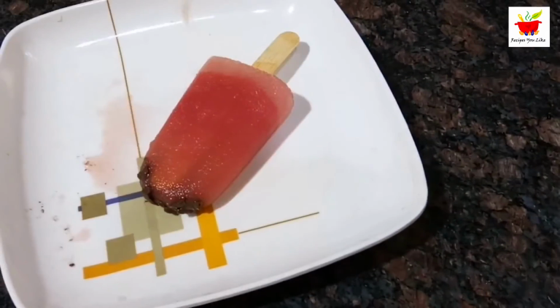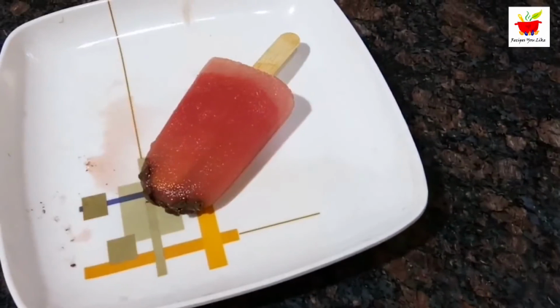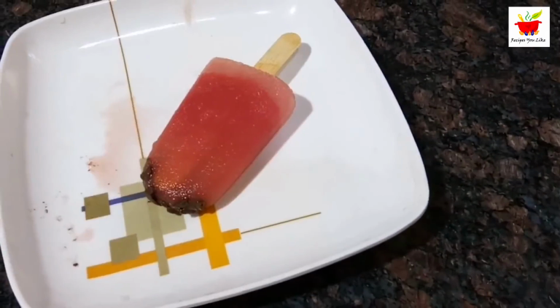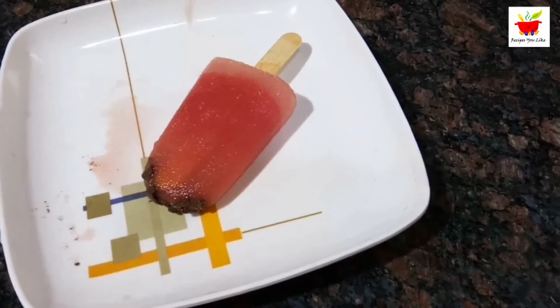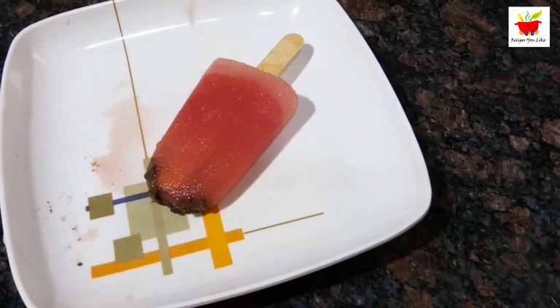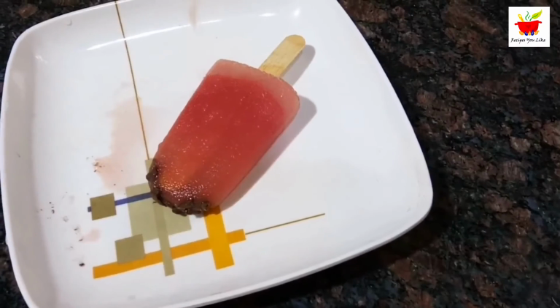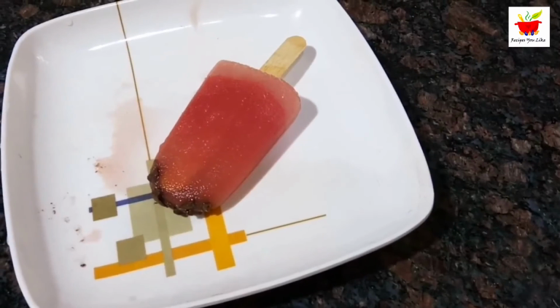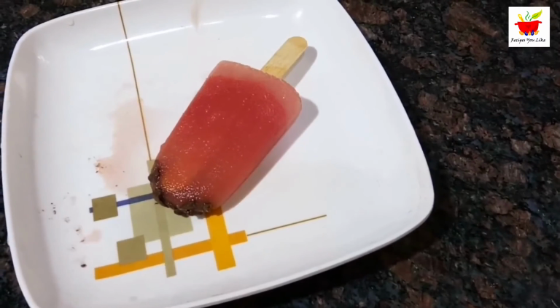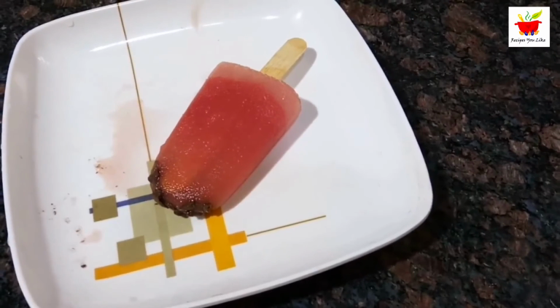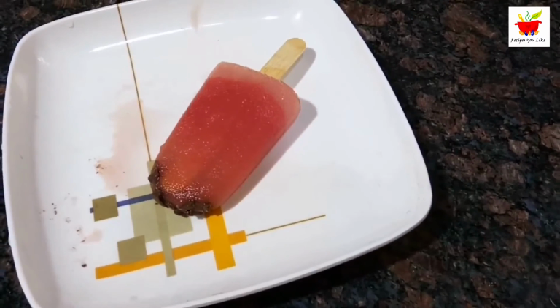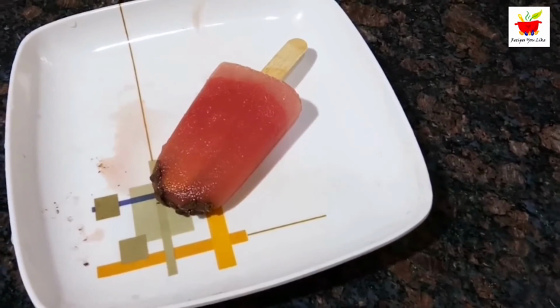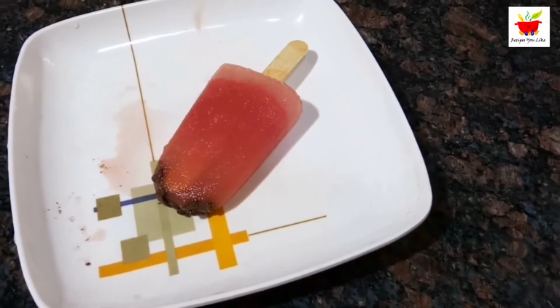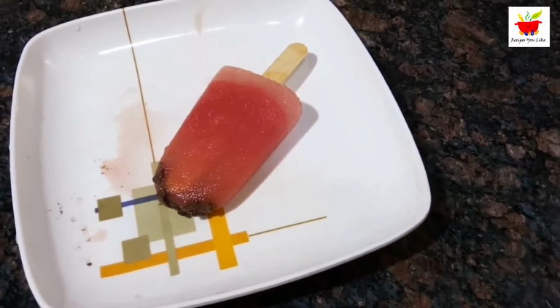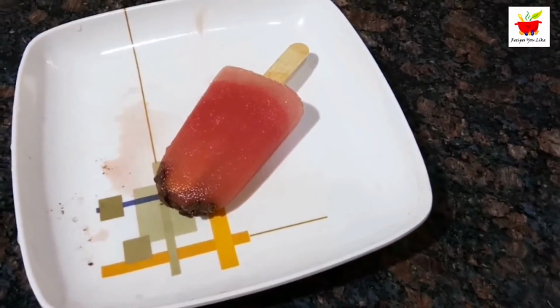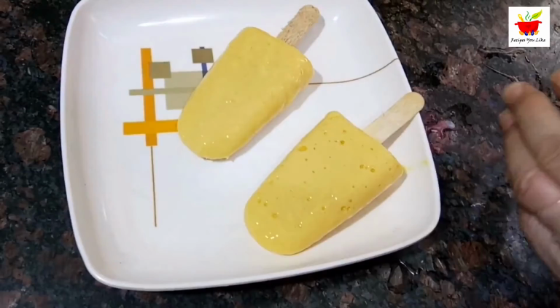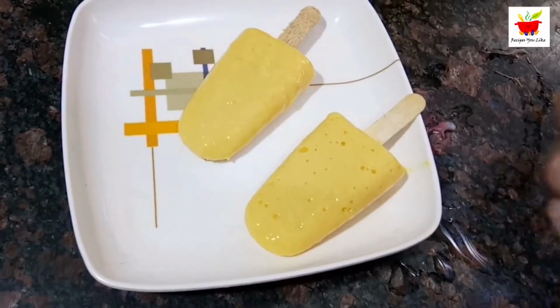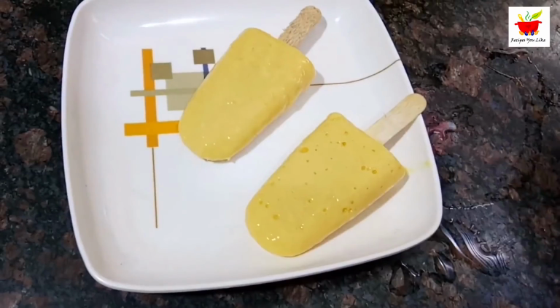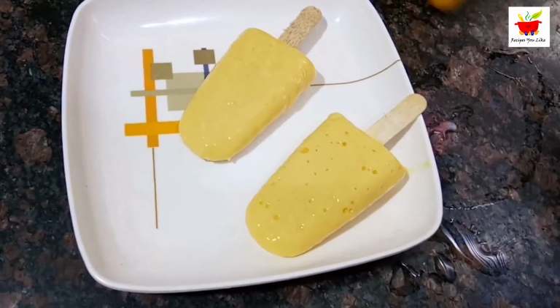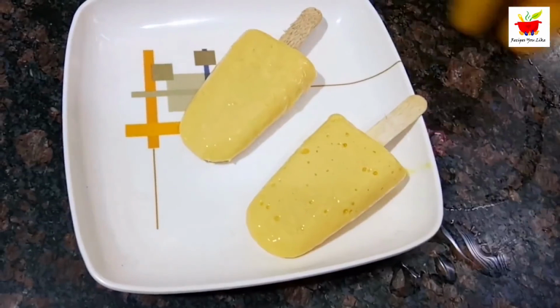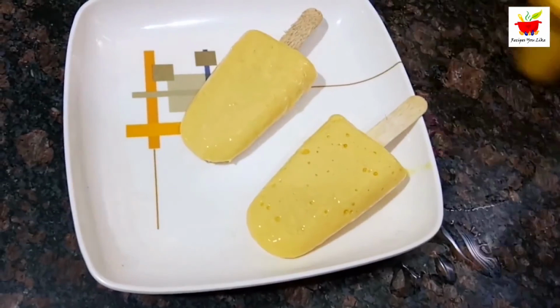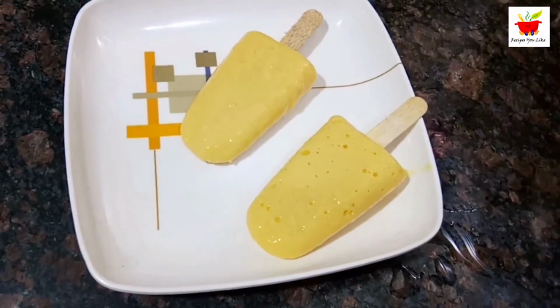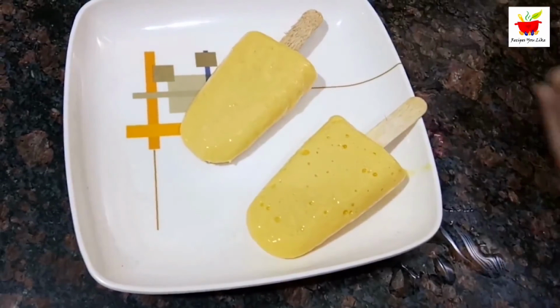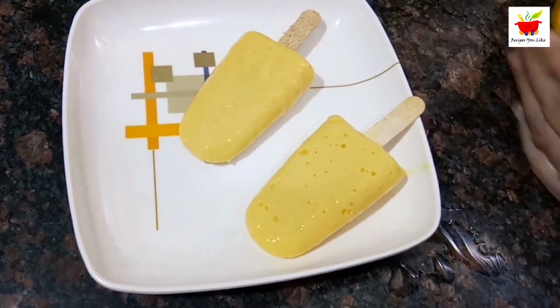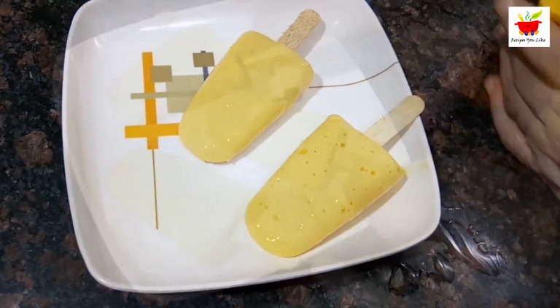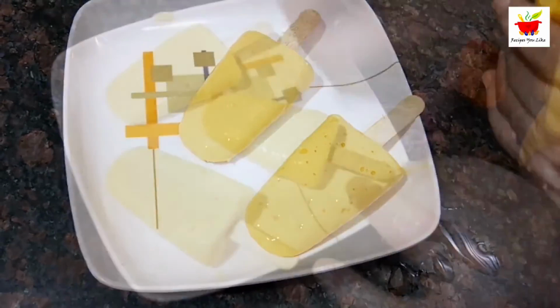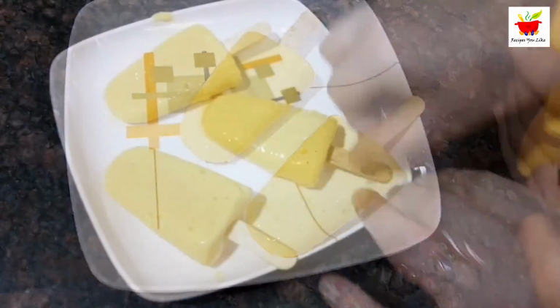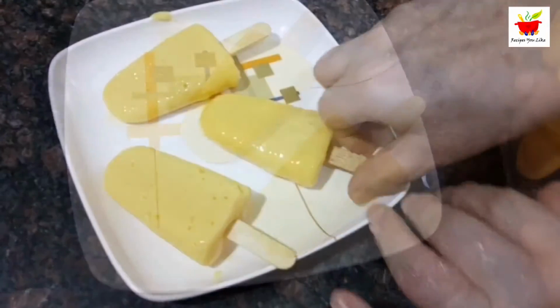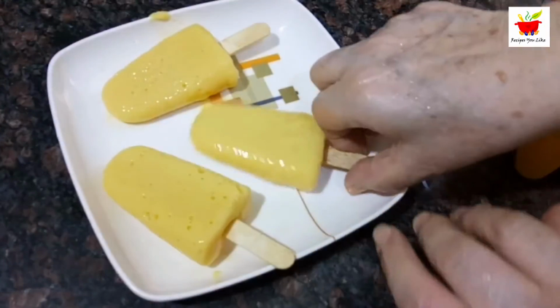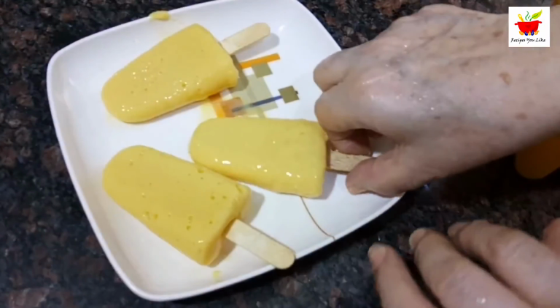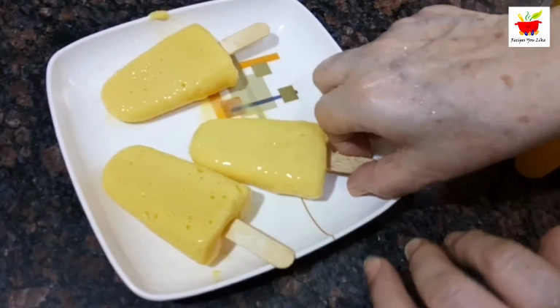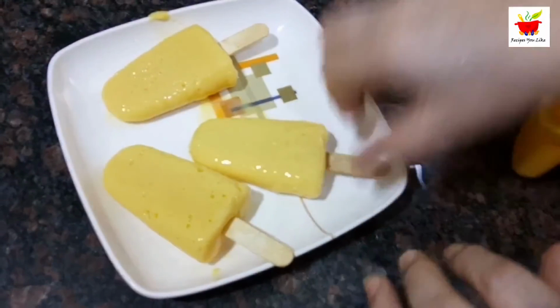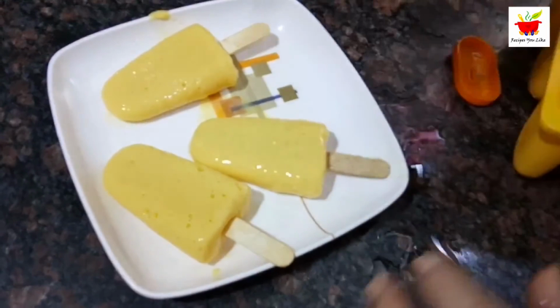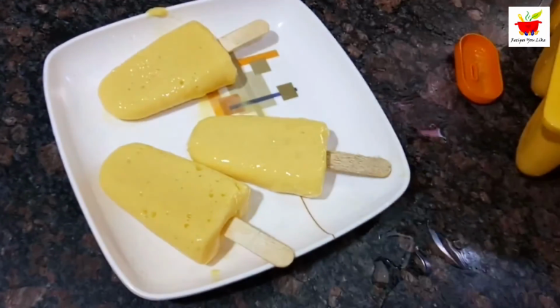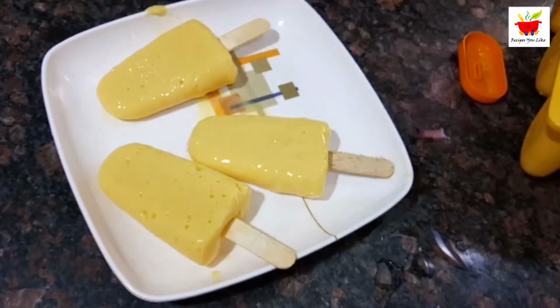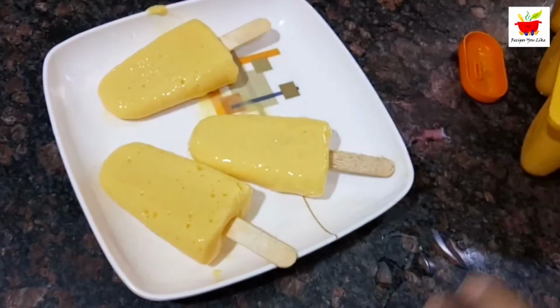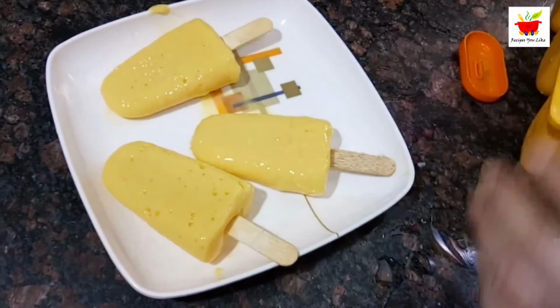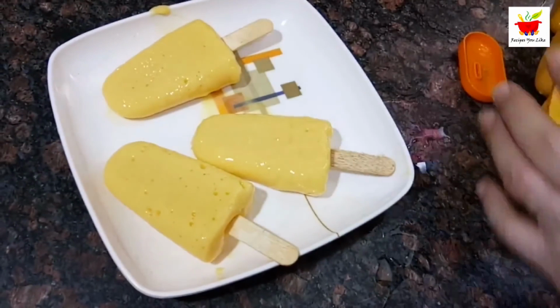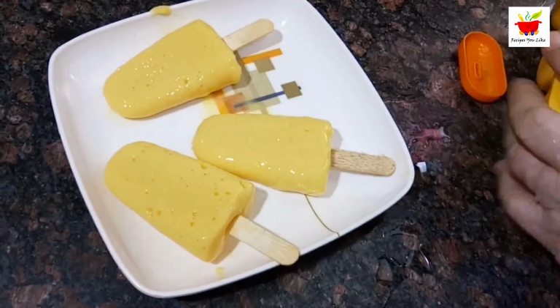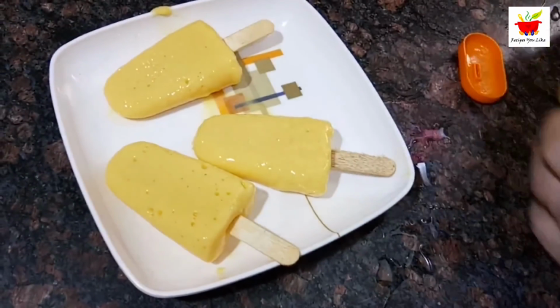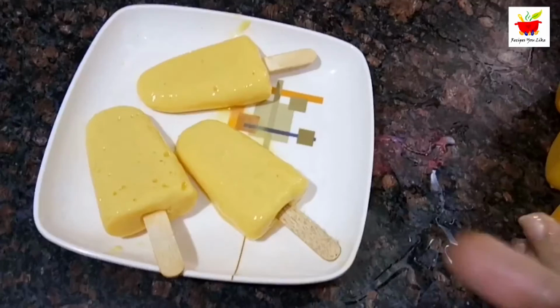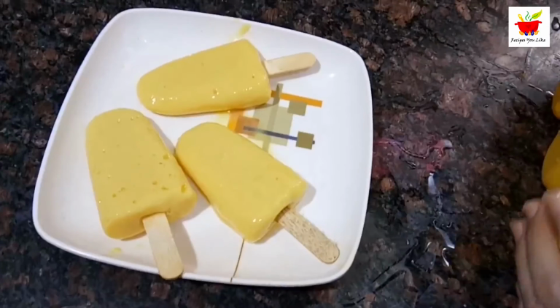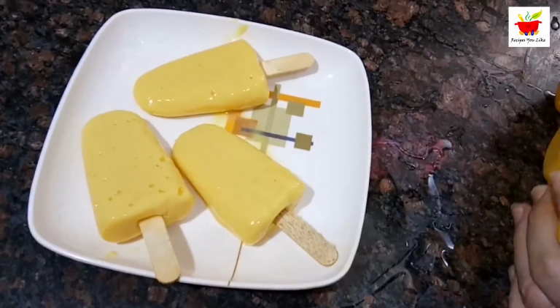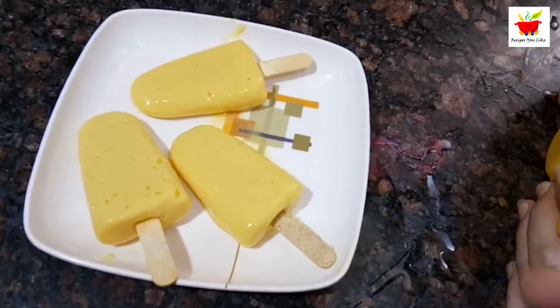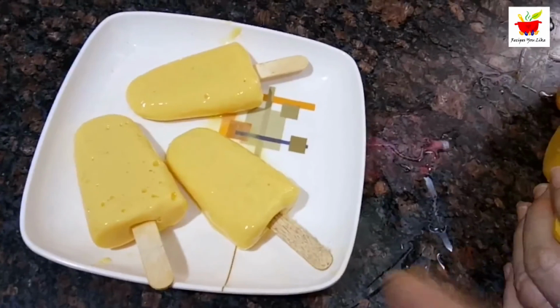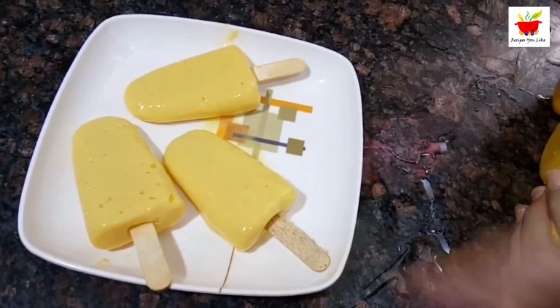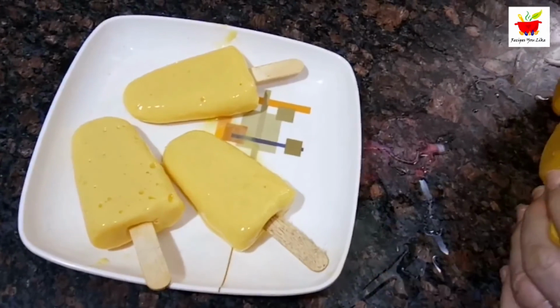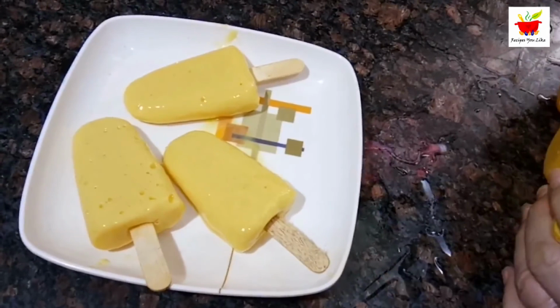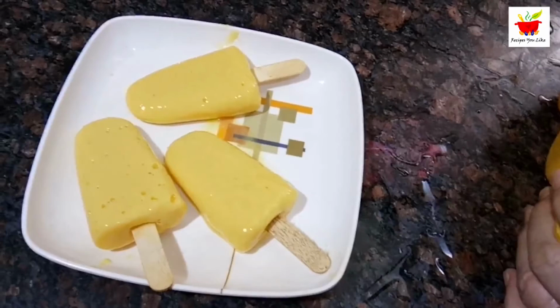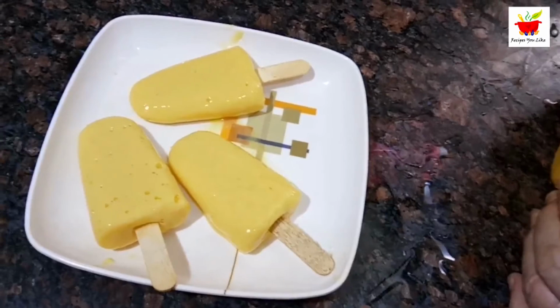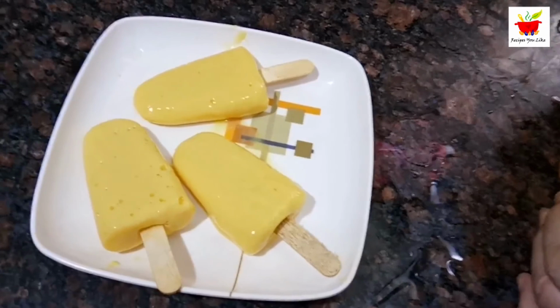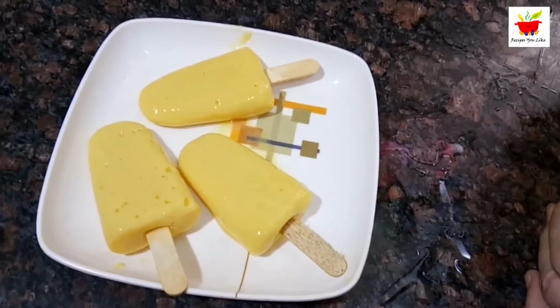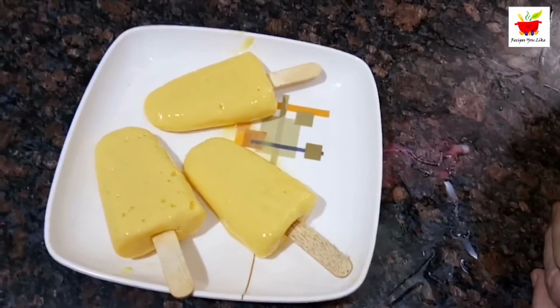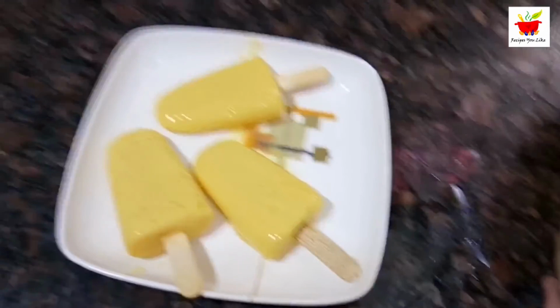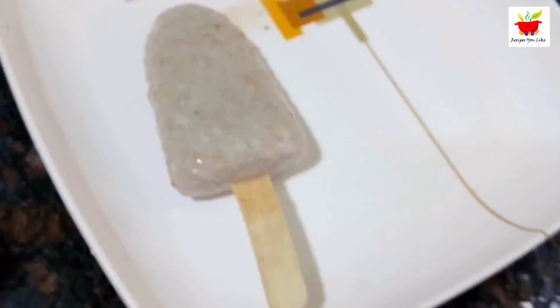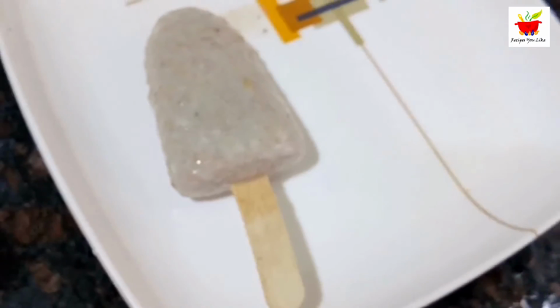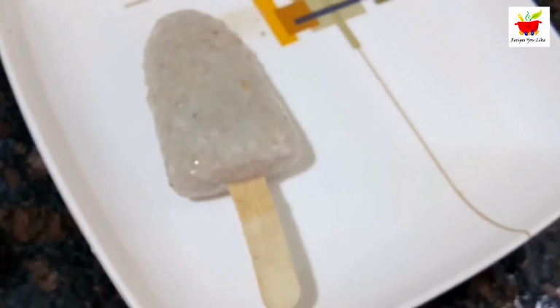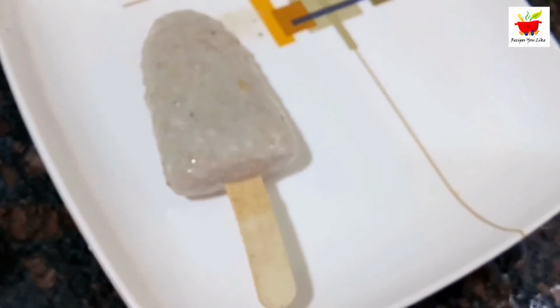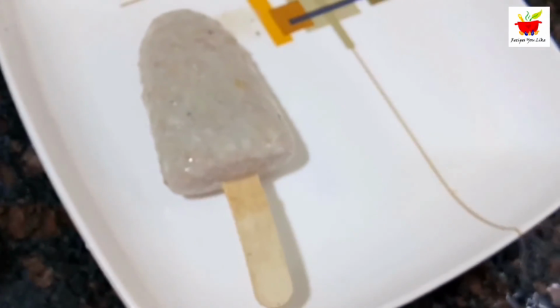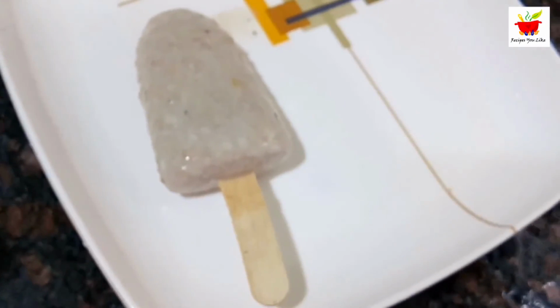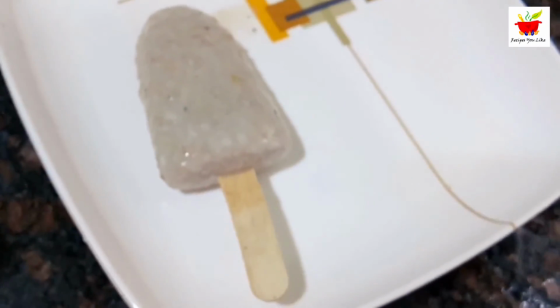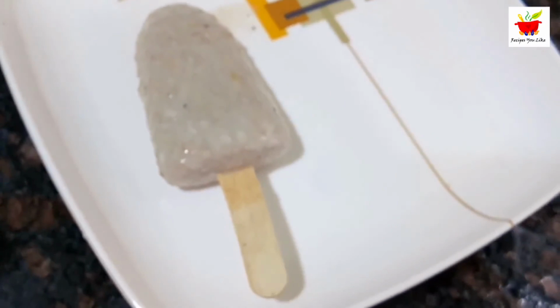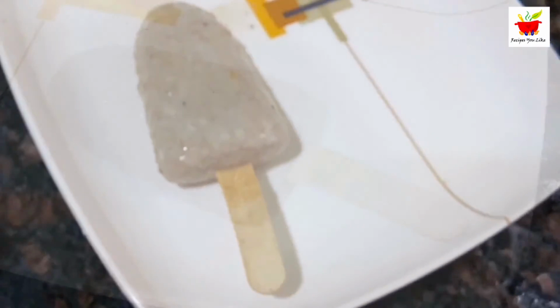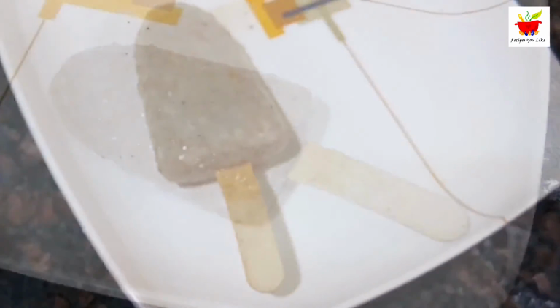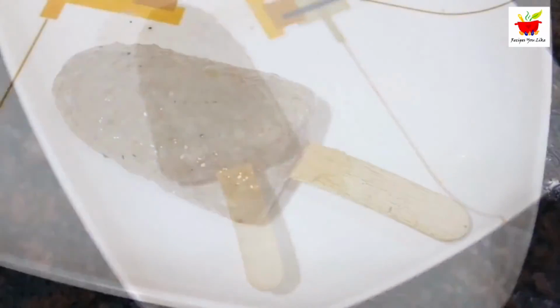After freezing for six to eight hours, our watermelon choco popsicles are ready. This summer, do make and enjoy these yummy three simple-to-make popsicles. Till we meet again, bye bye!